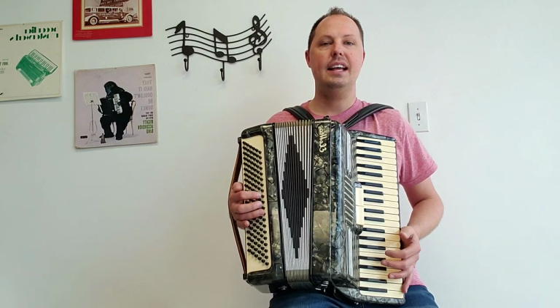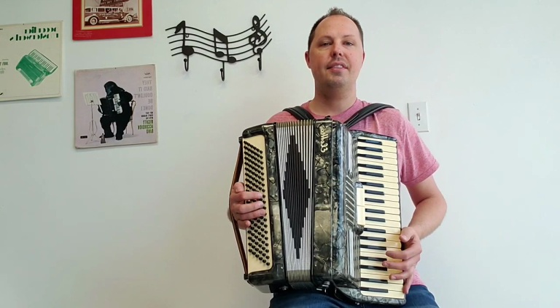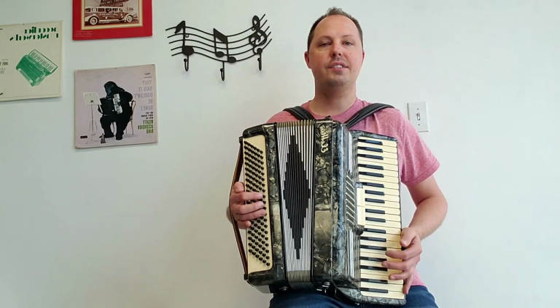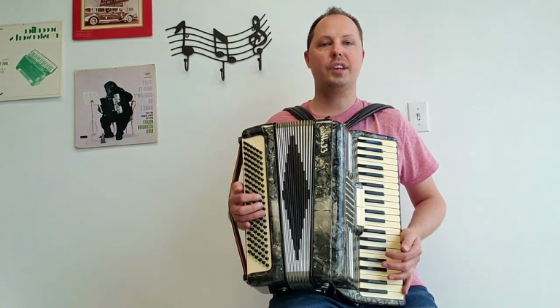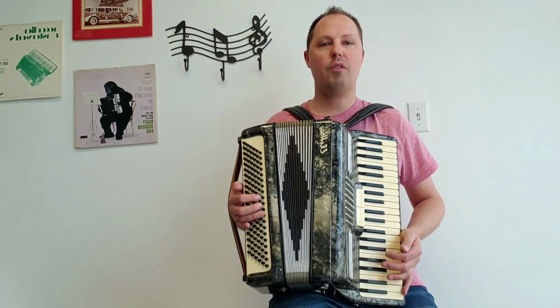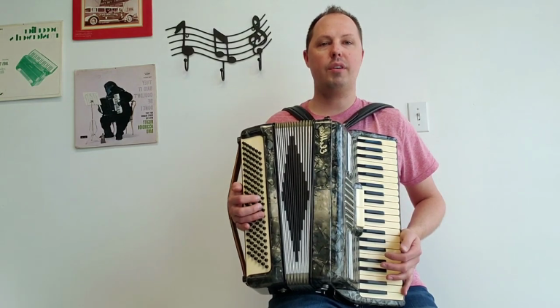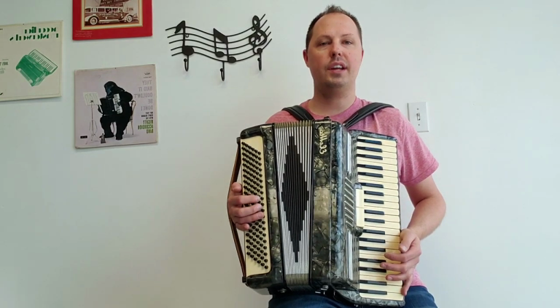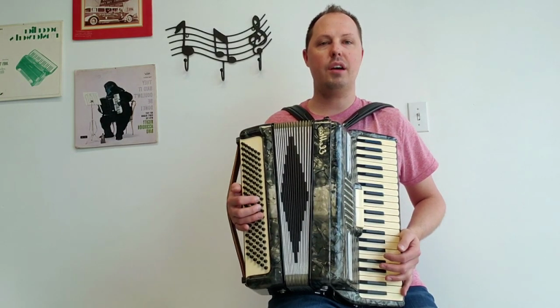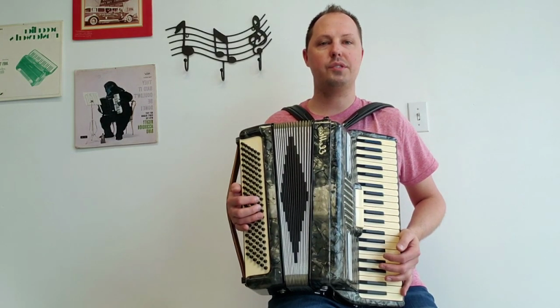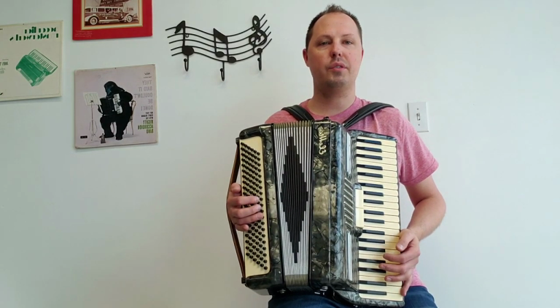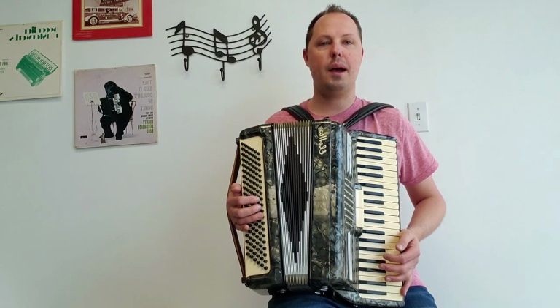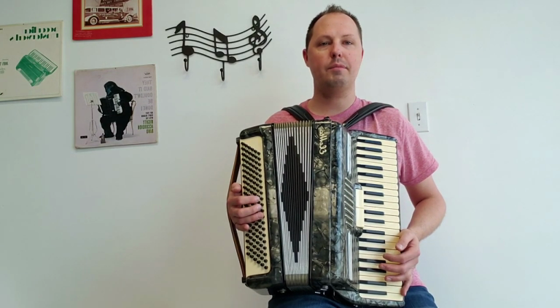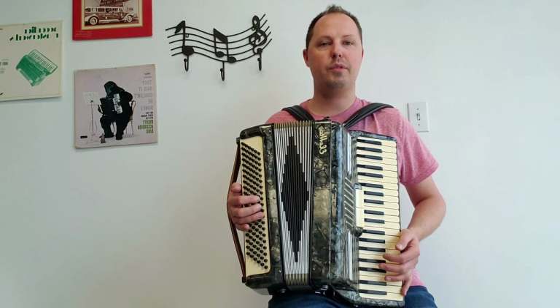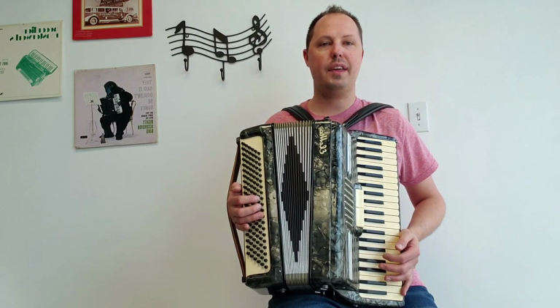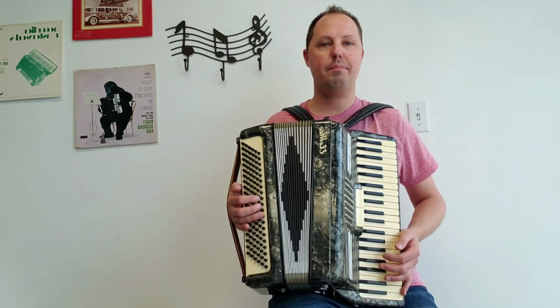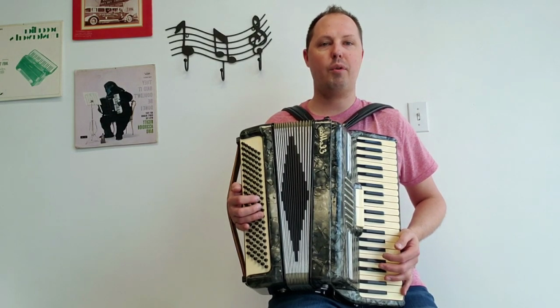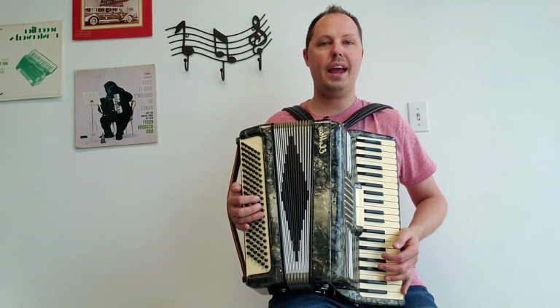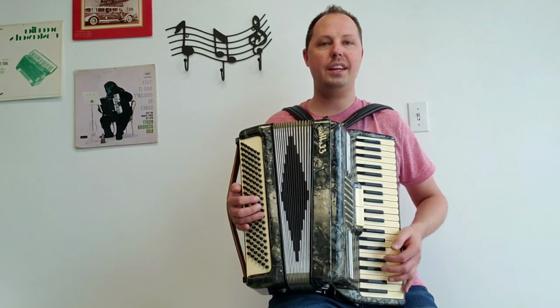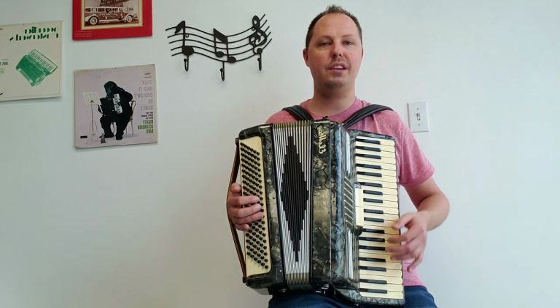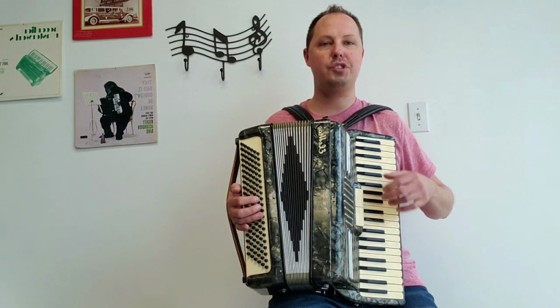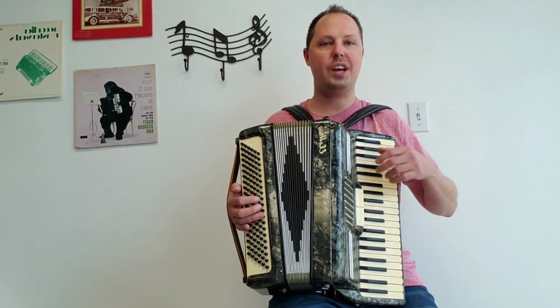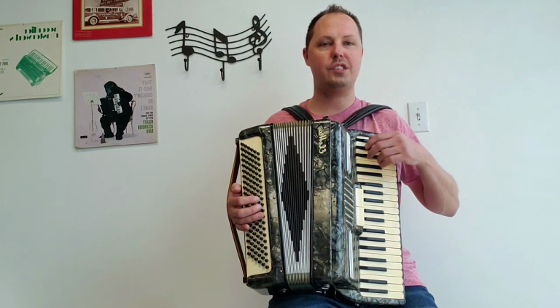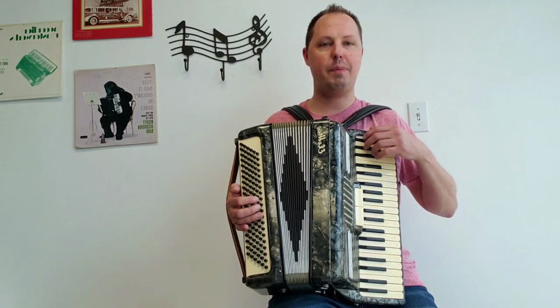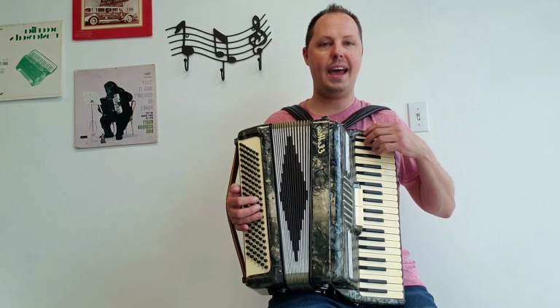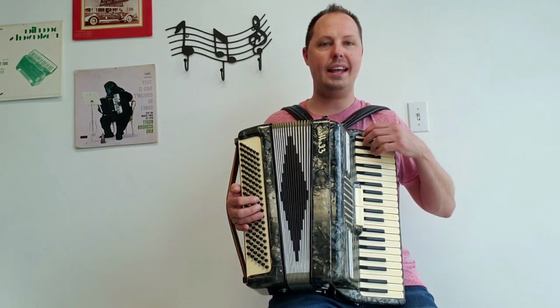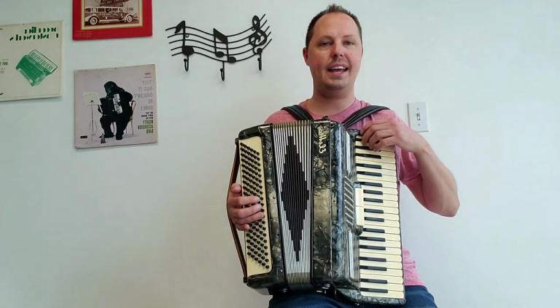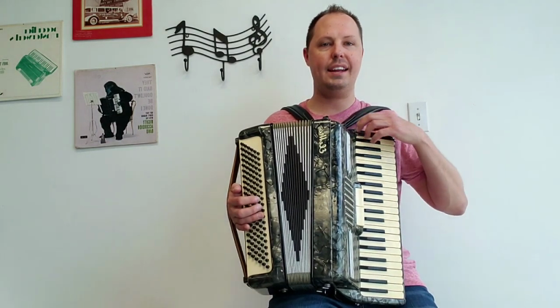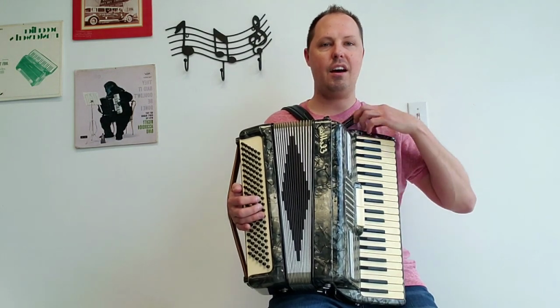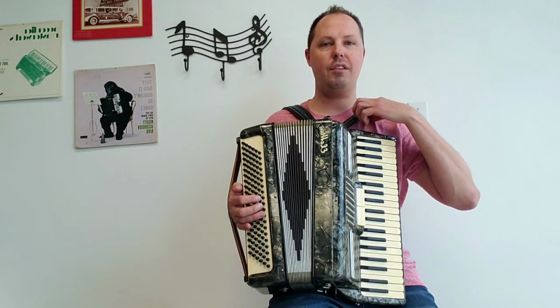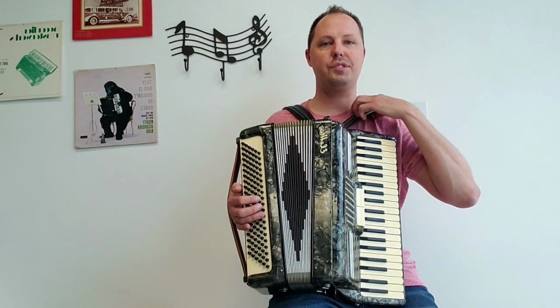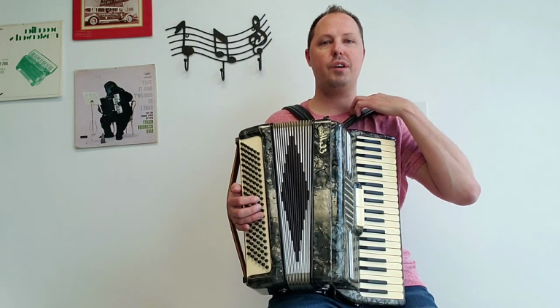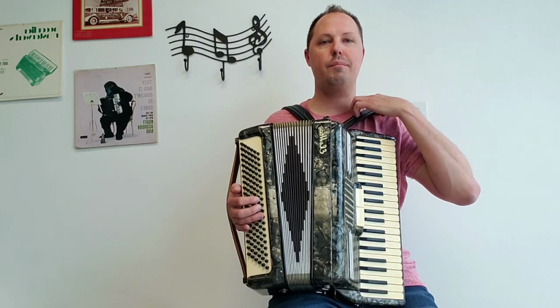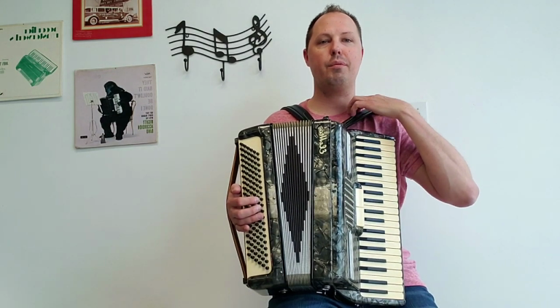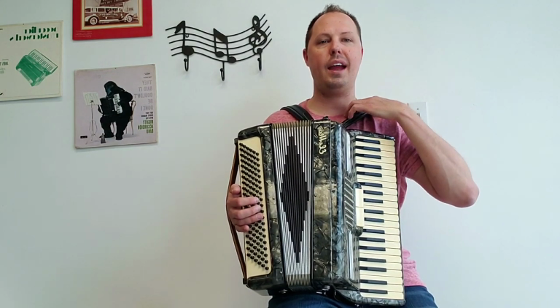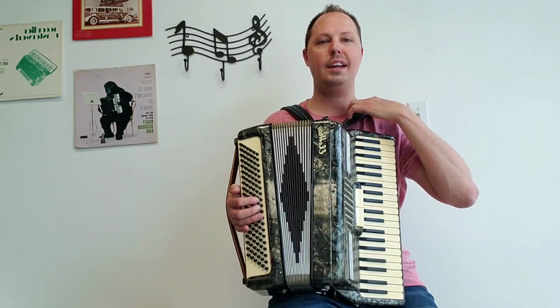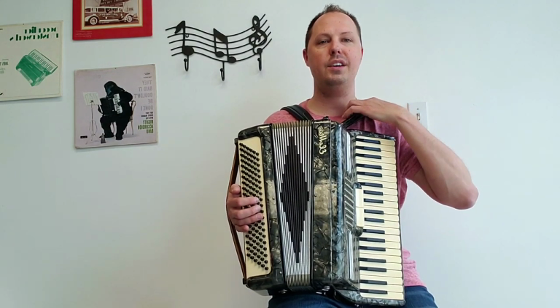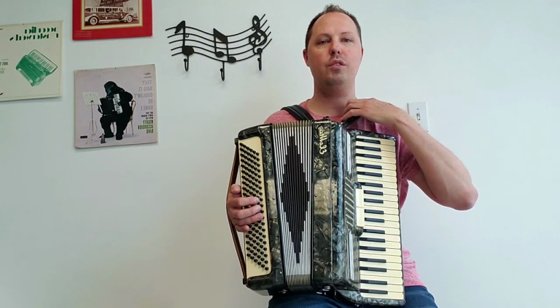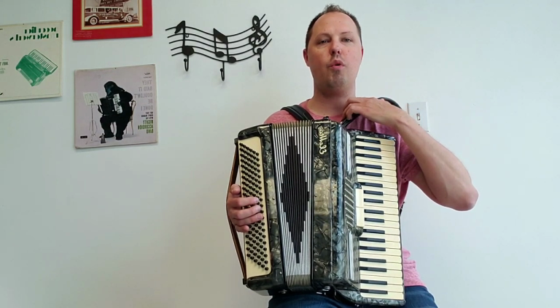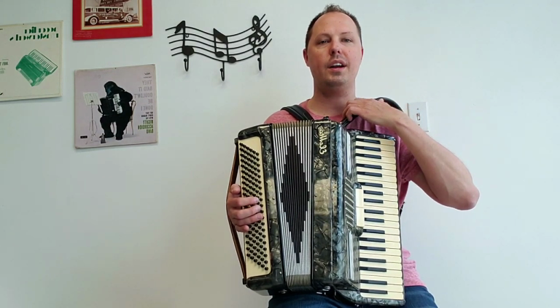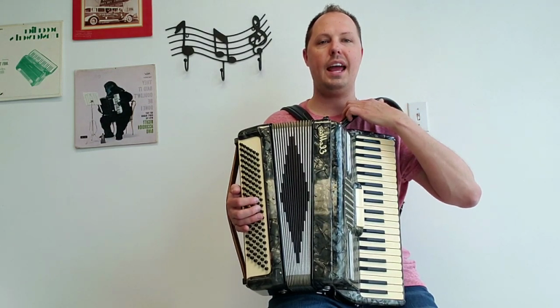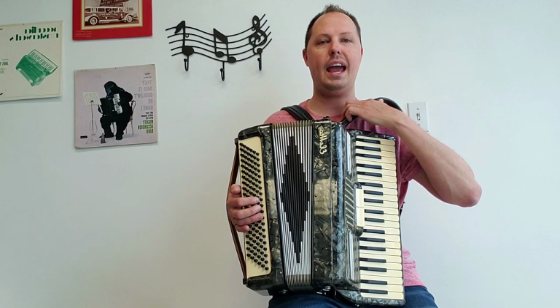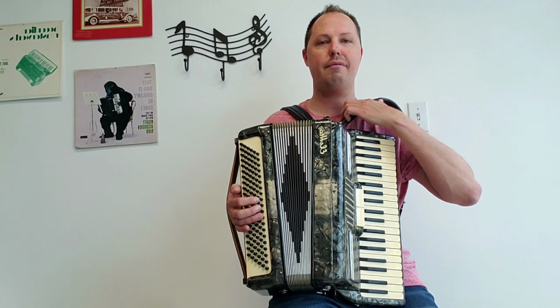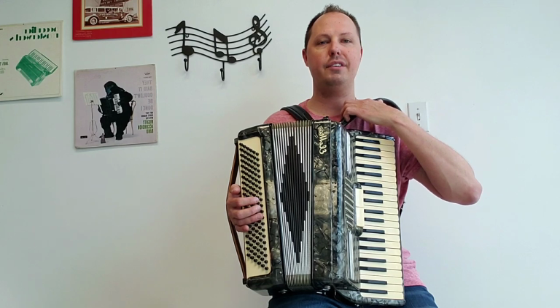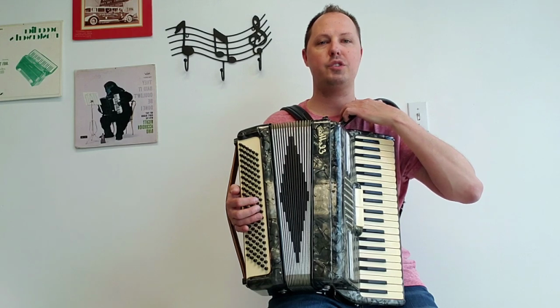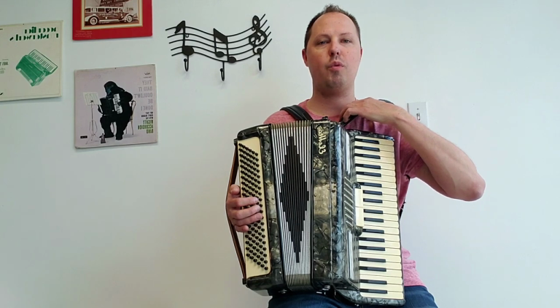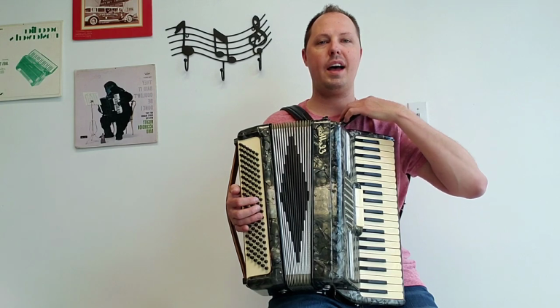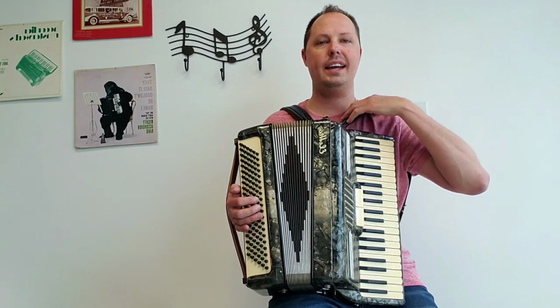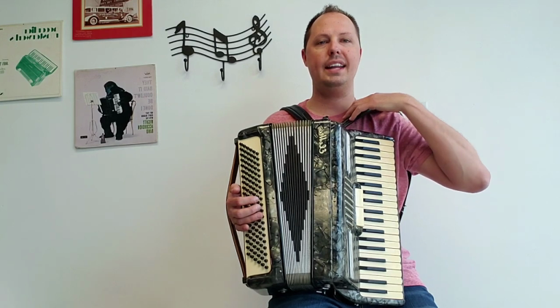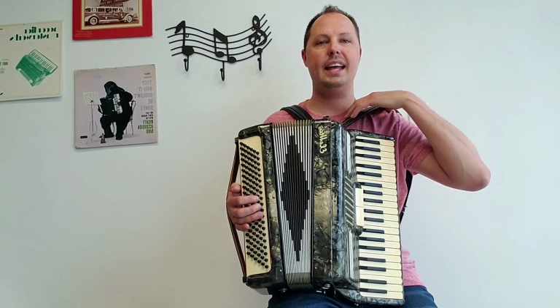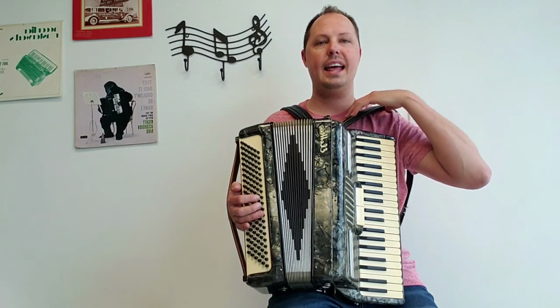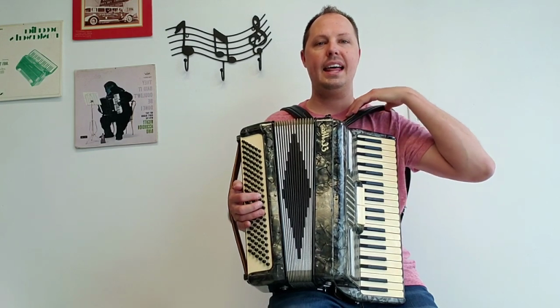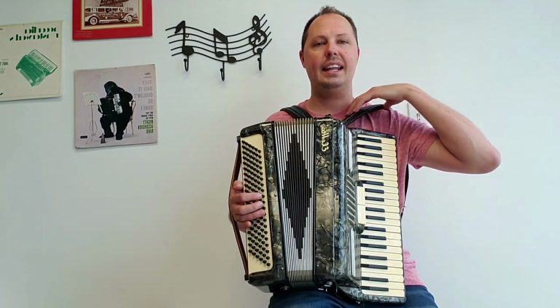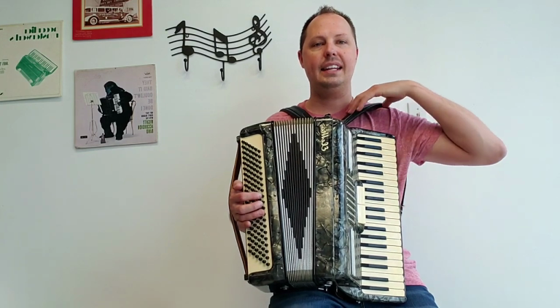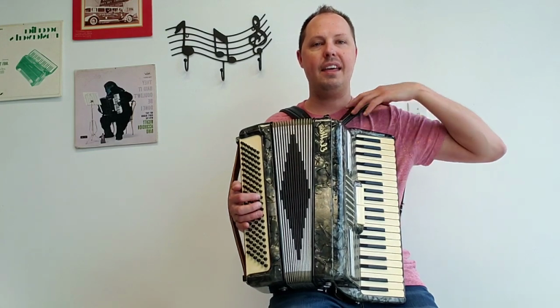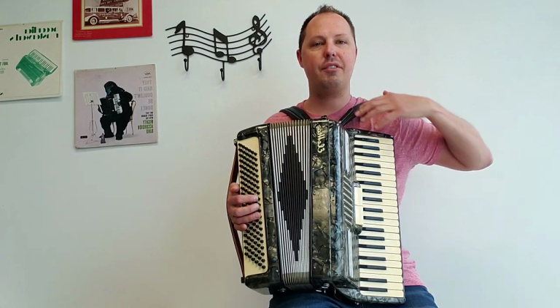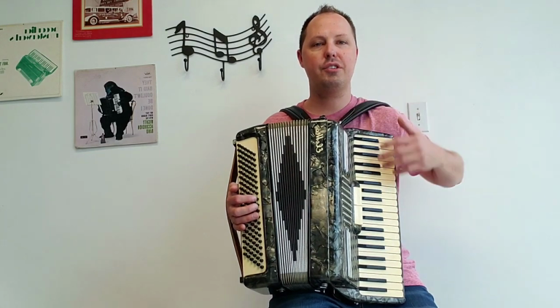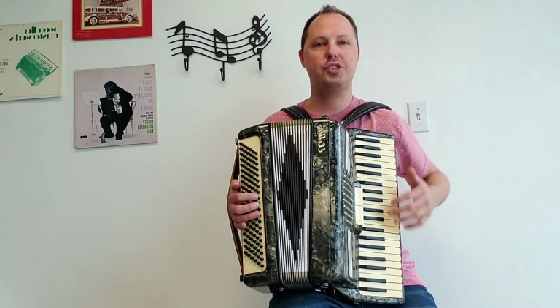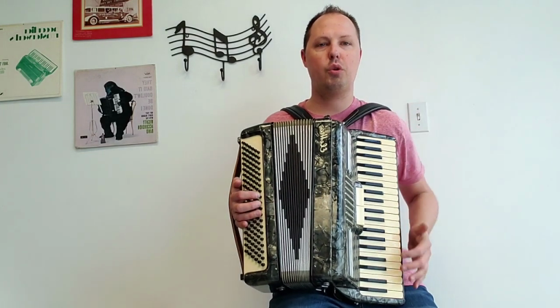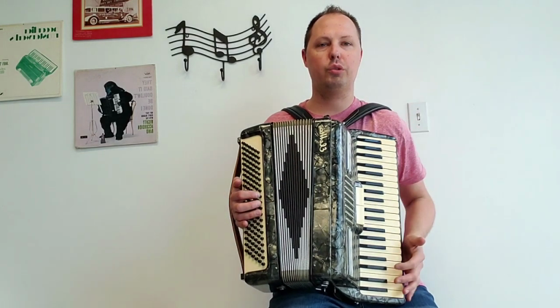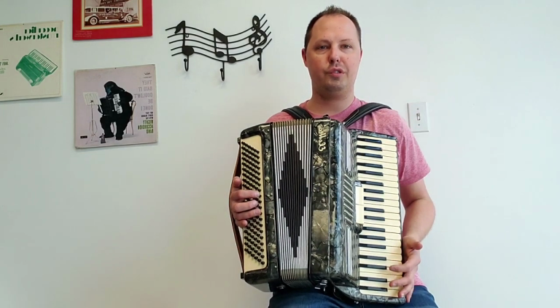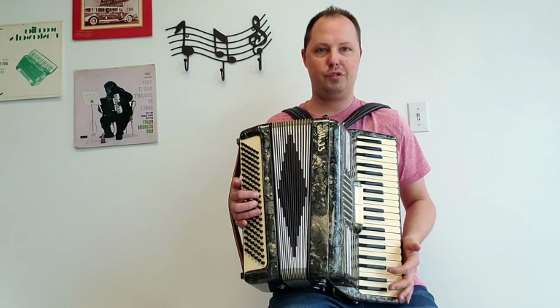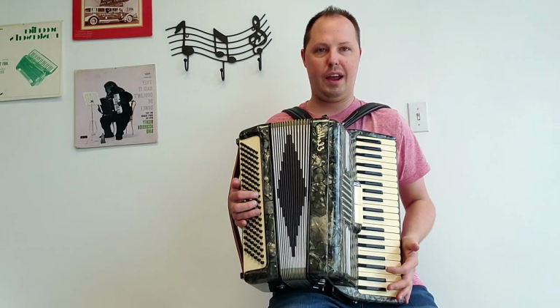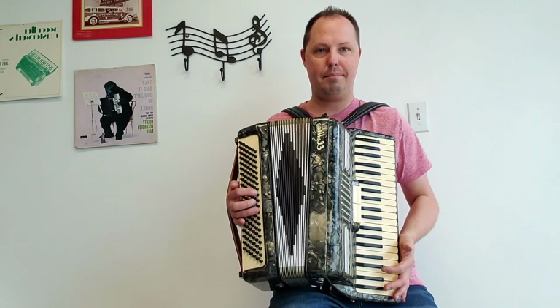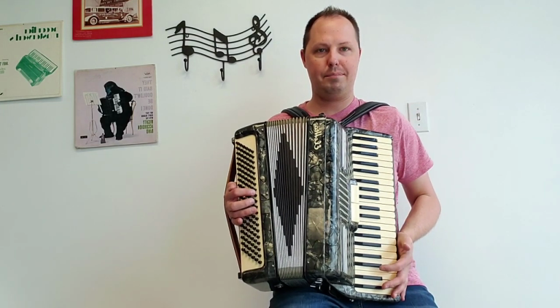This accordion also comes with a brand new chest pad and also brand new one and a half inch wide leather shoulder straps.